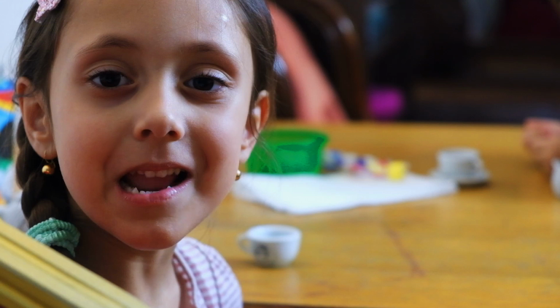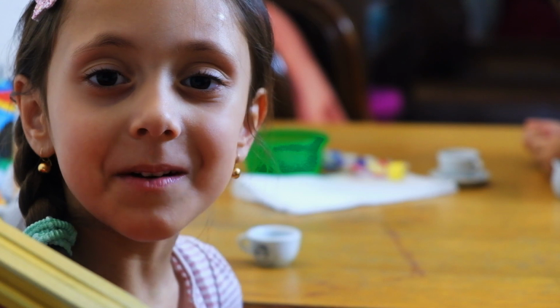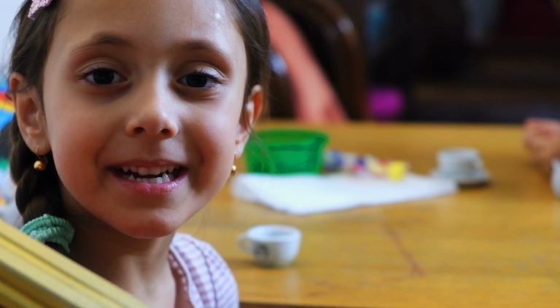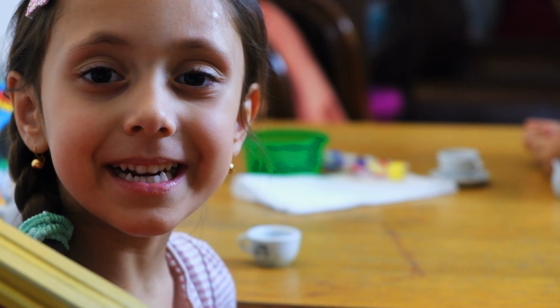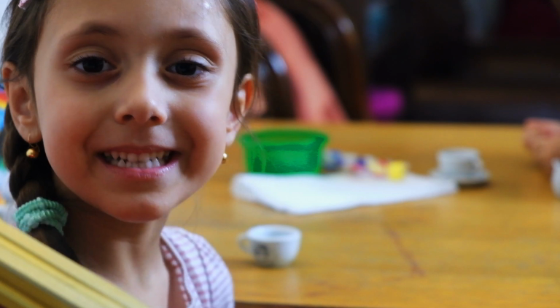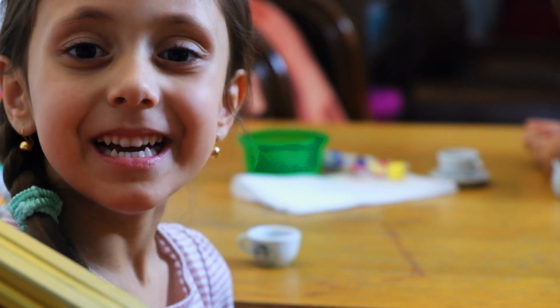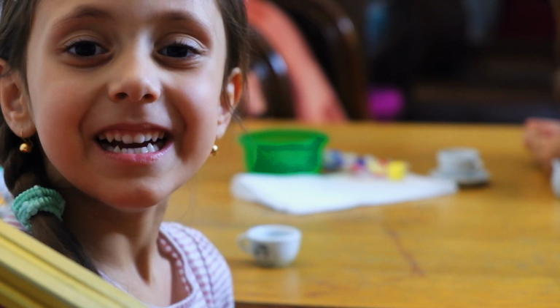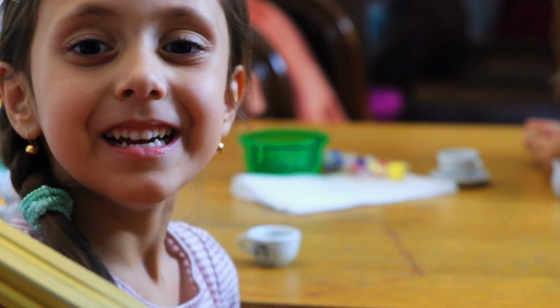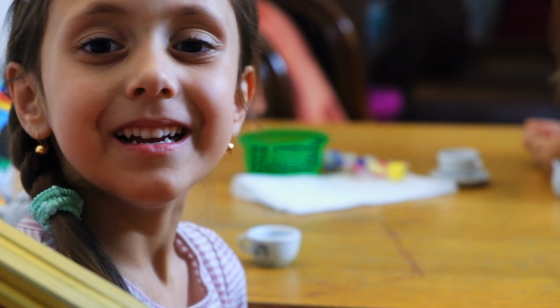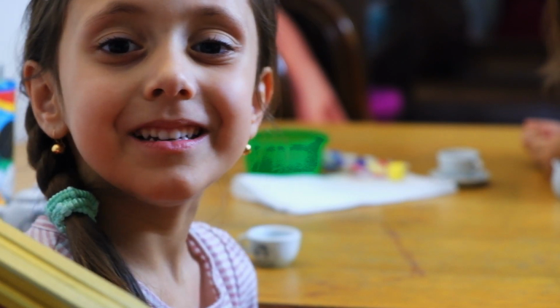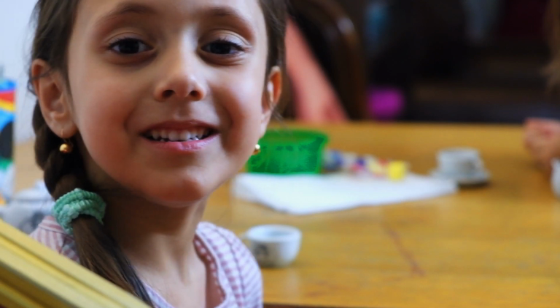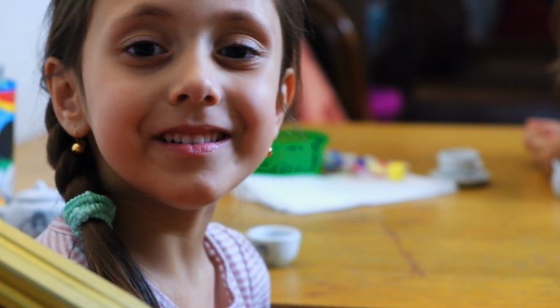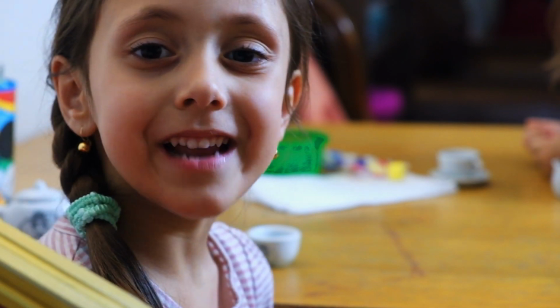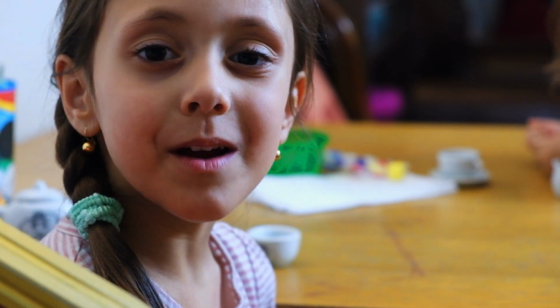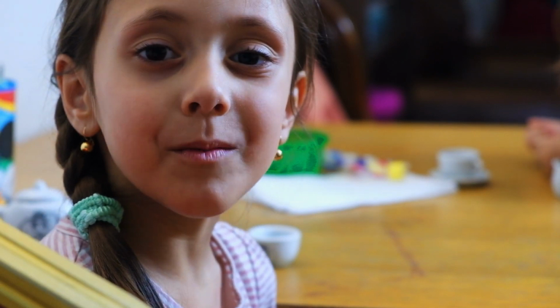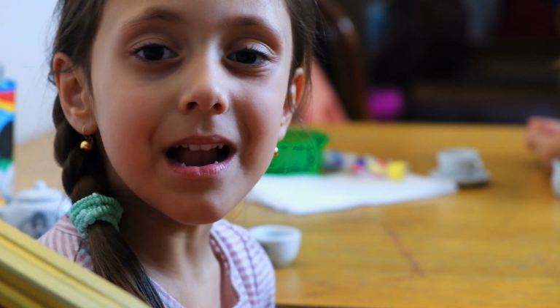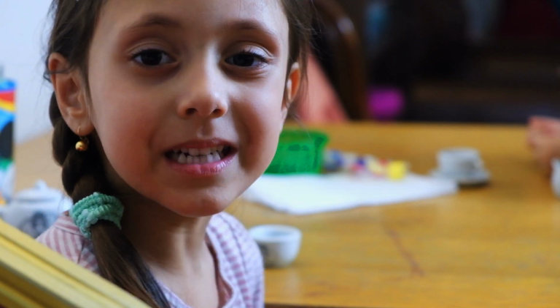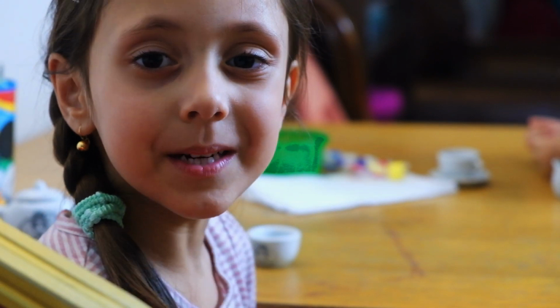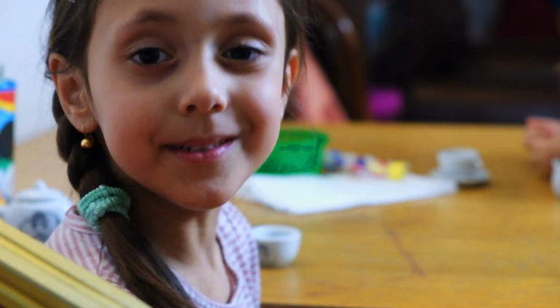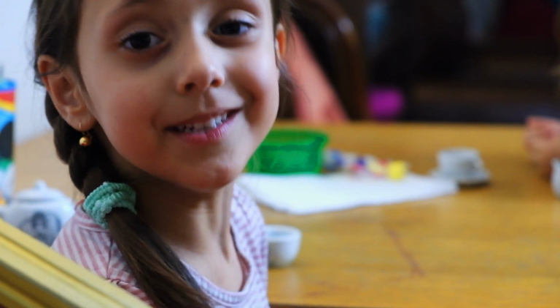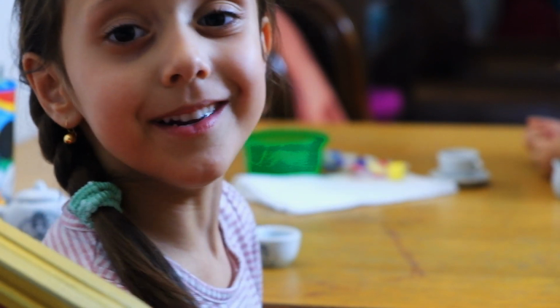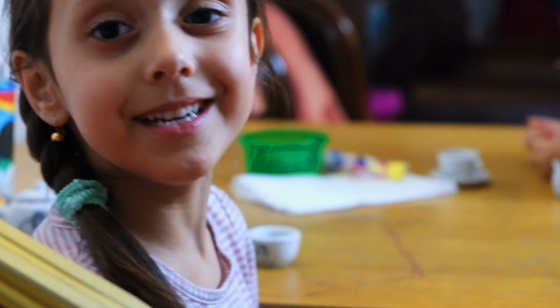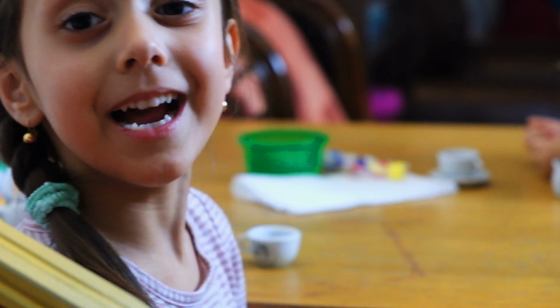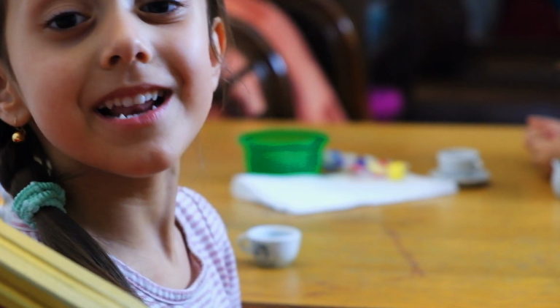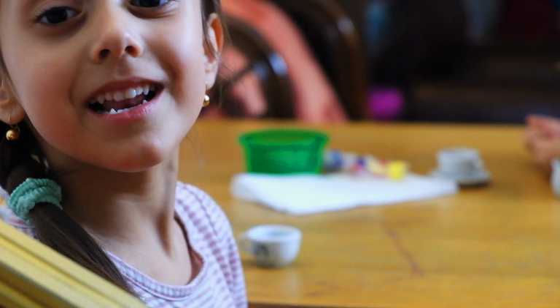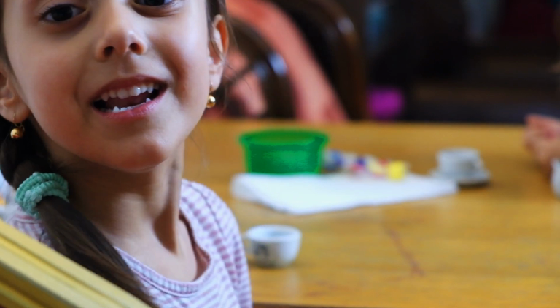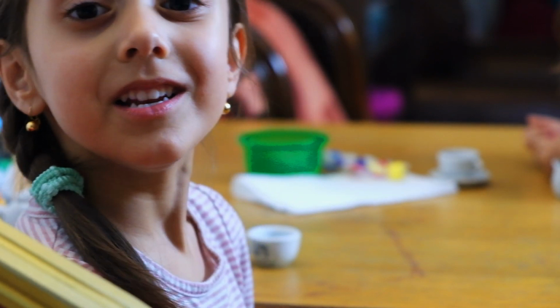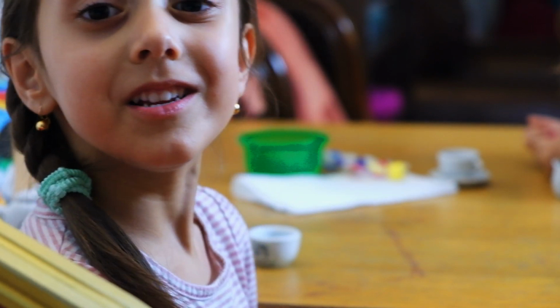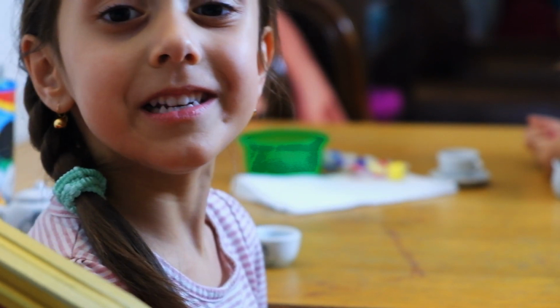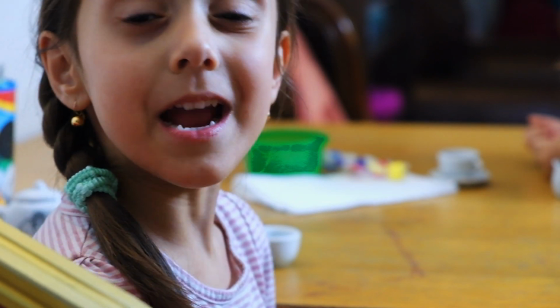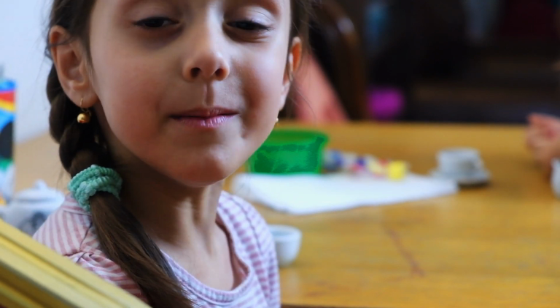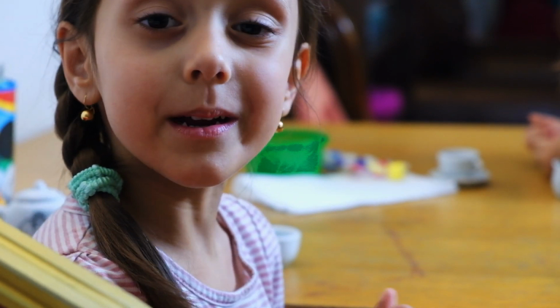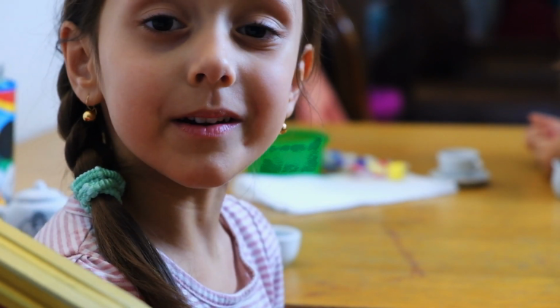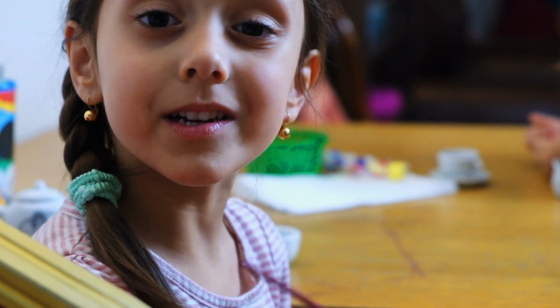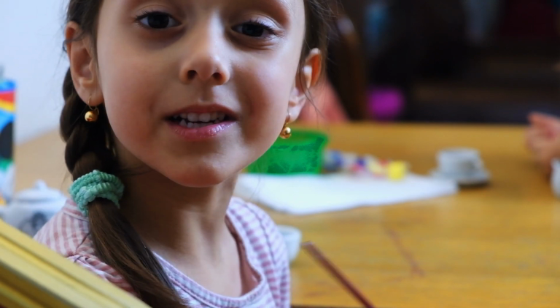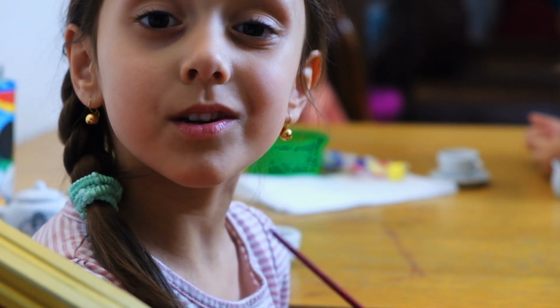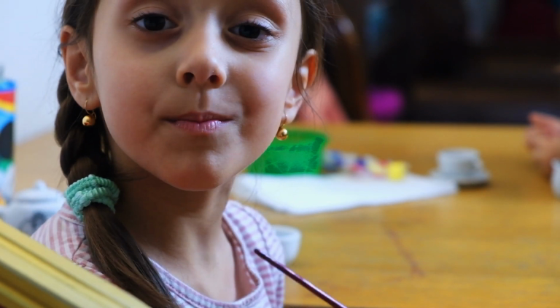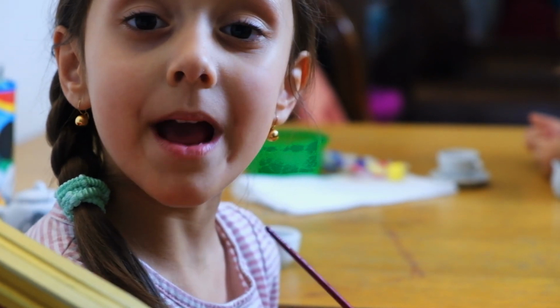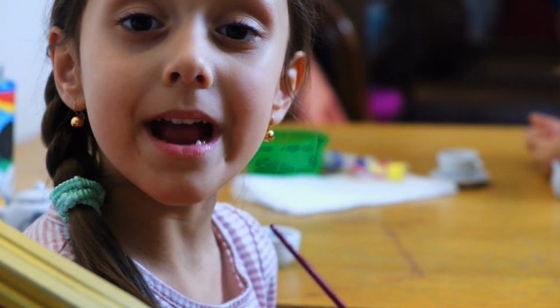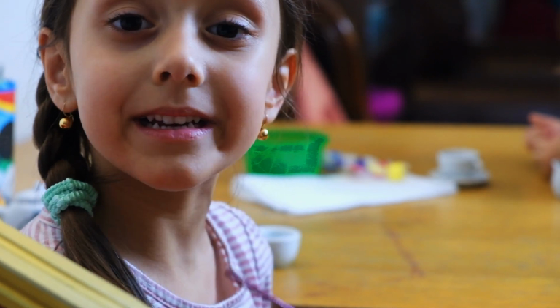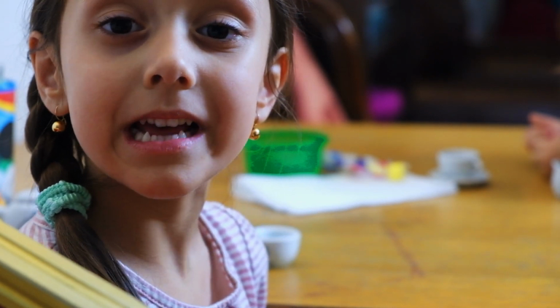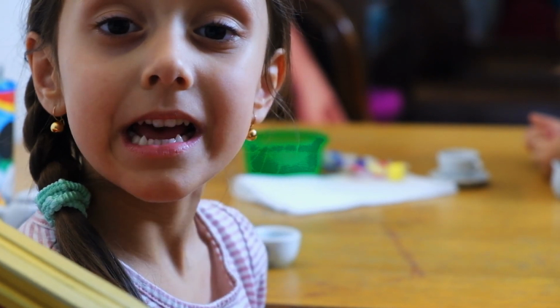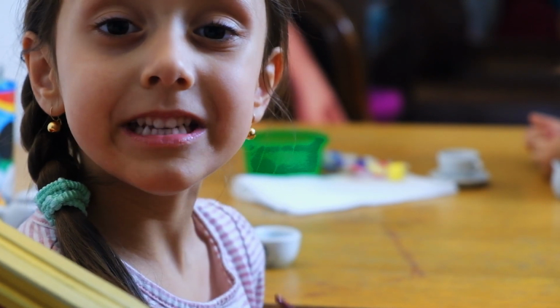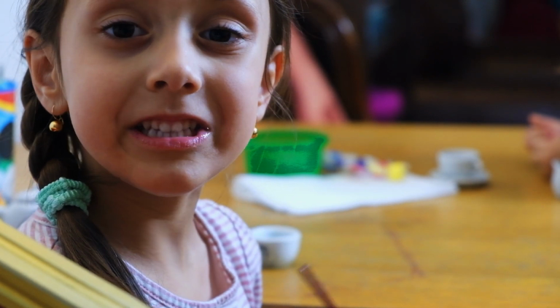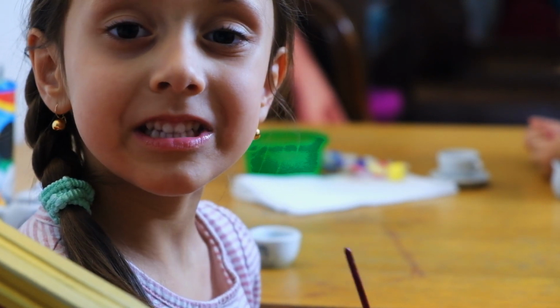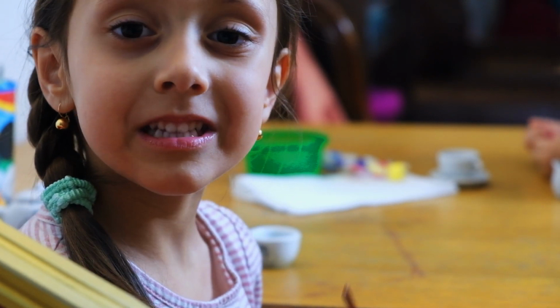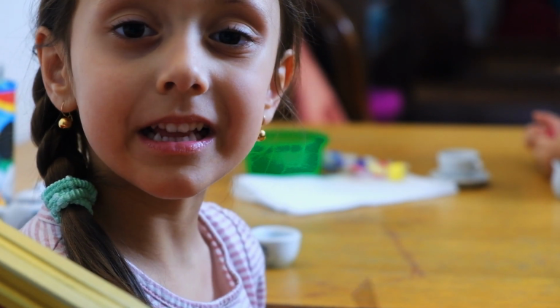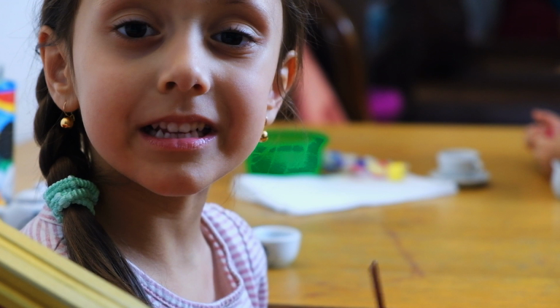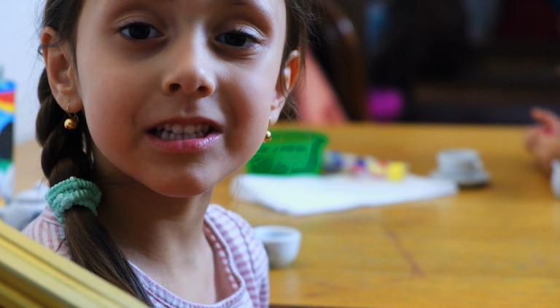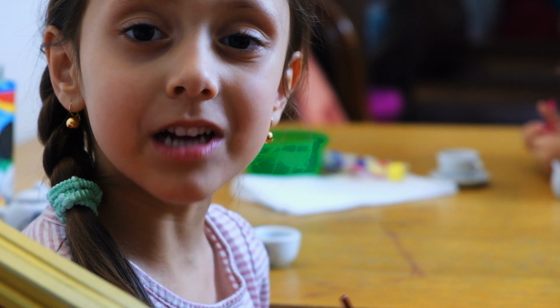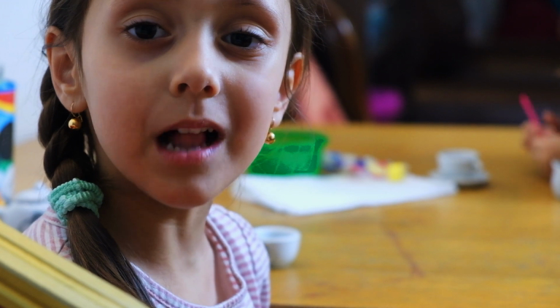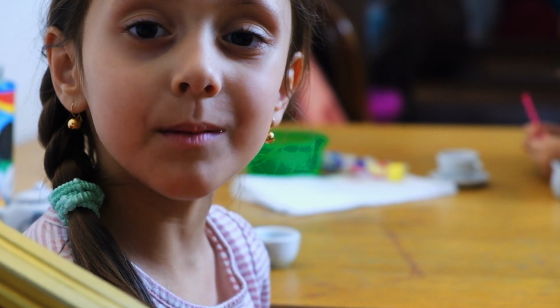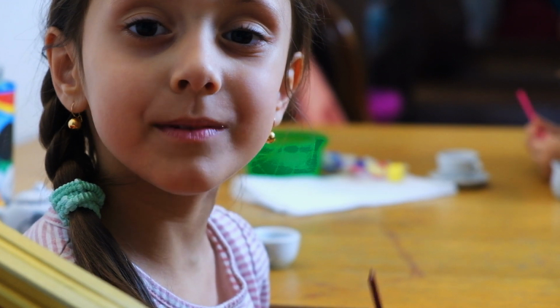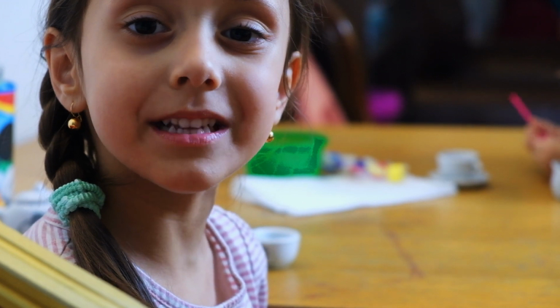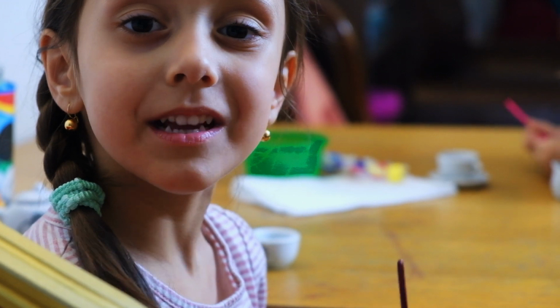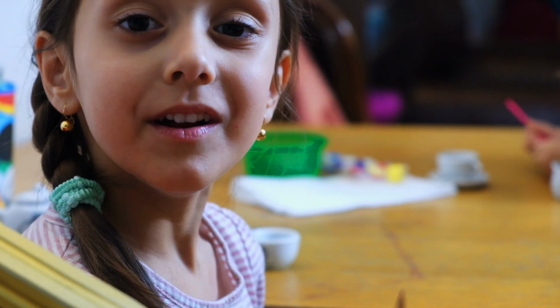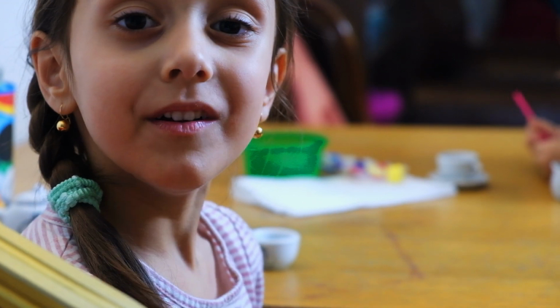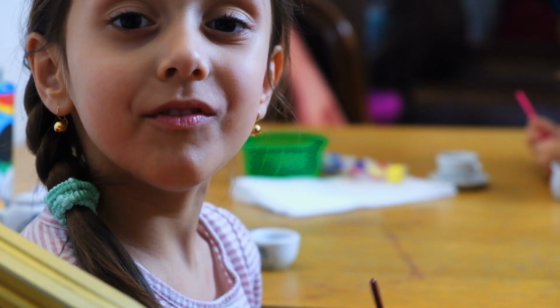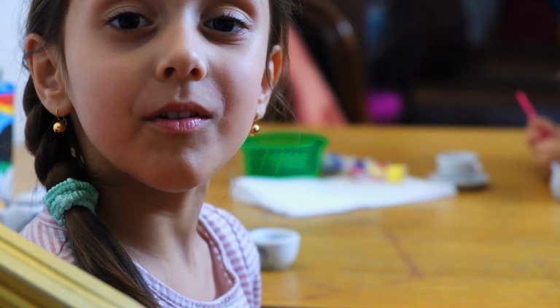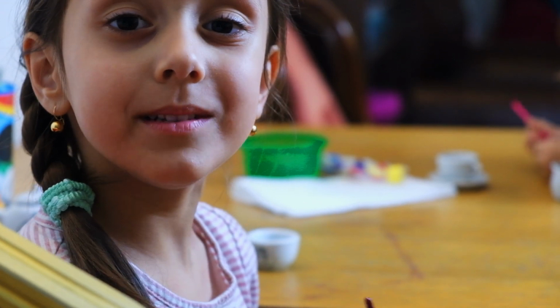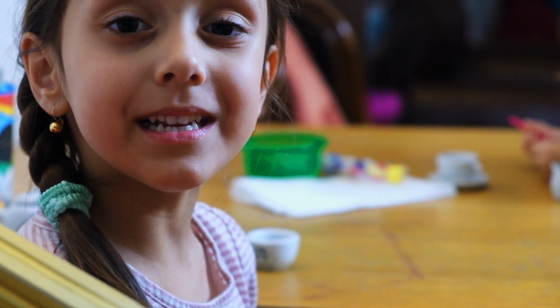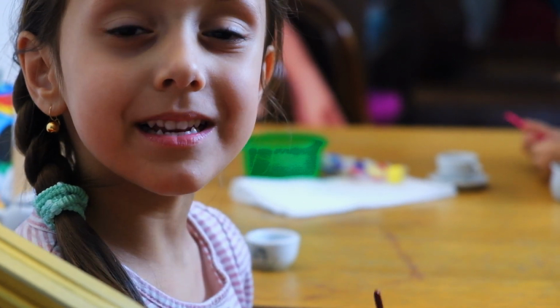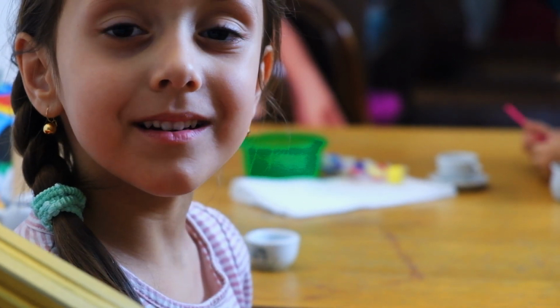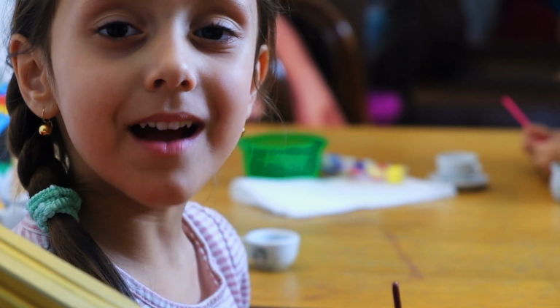Hello kids, today welcome to my channel. Today we're going to paint sculptures from Cinderella.